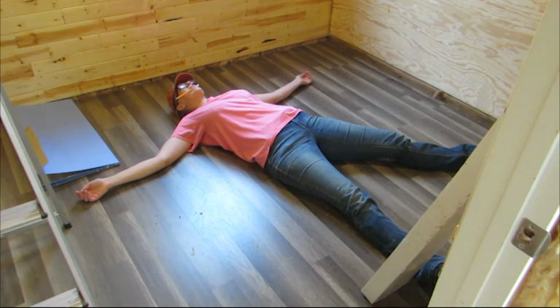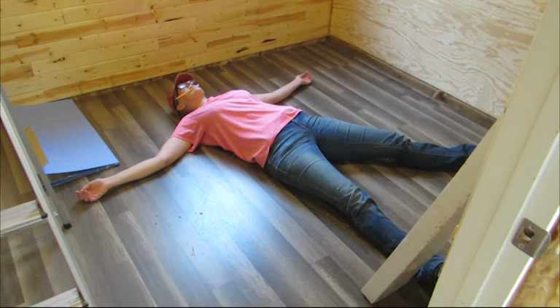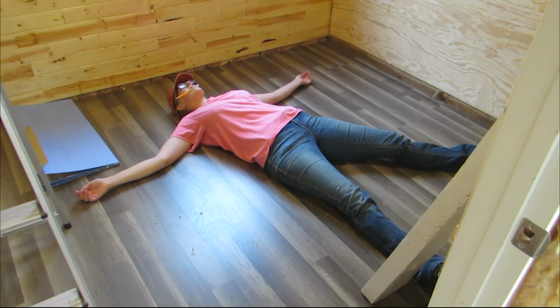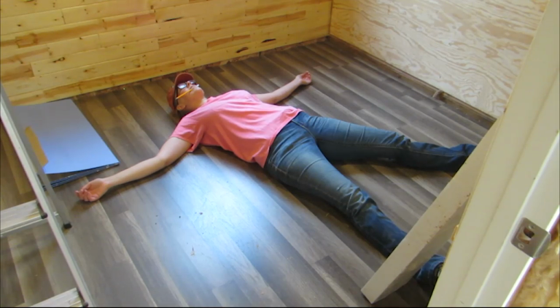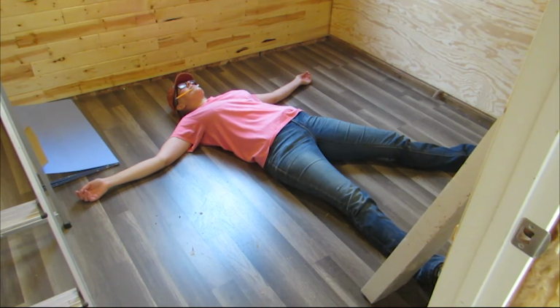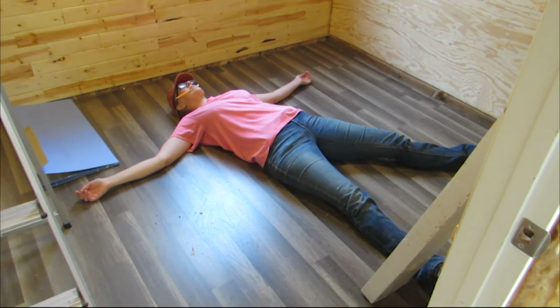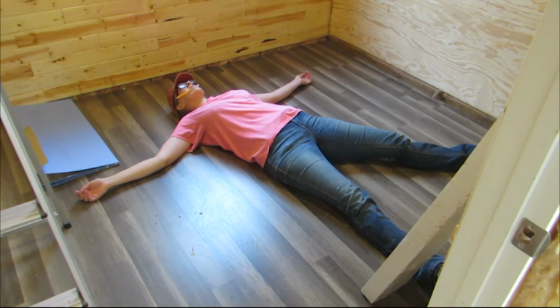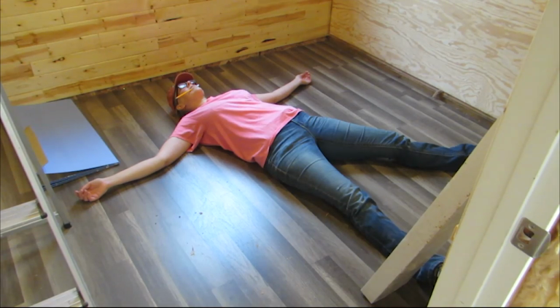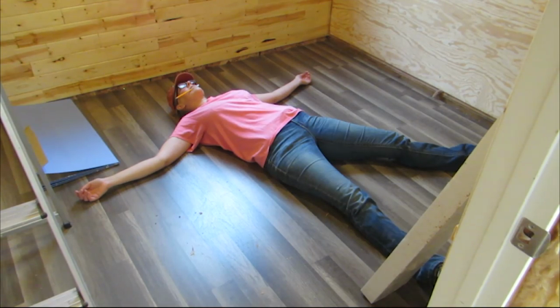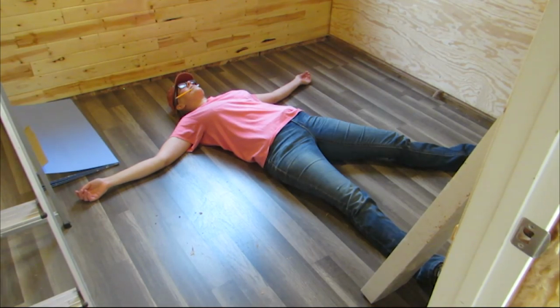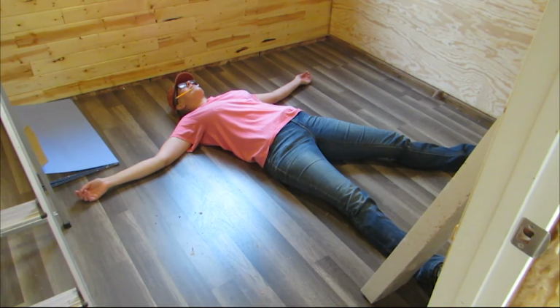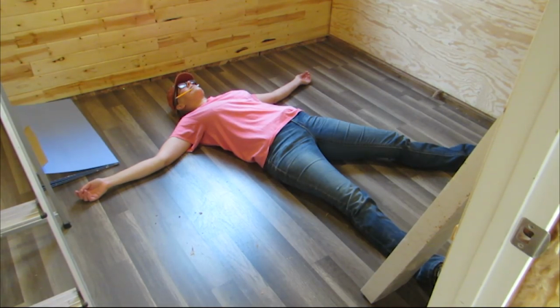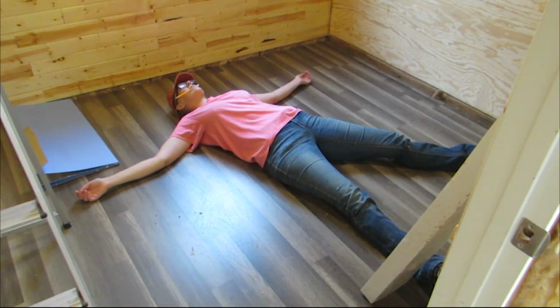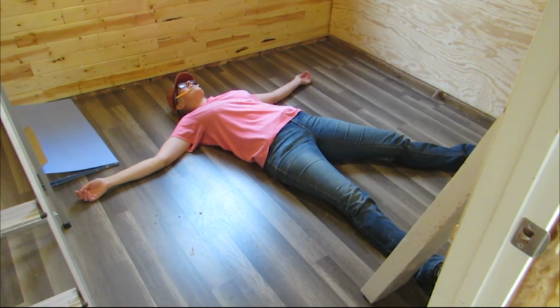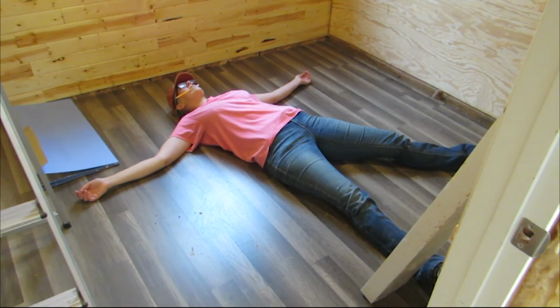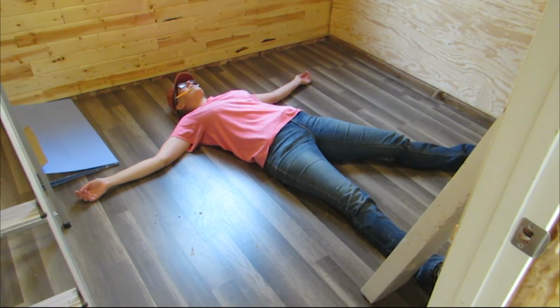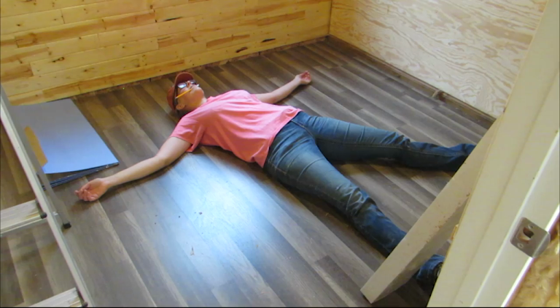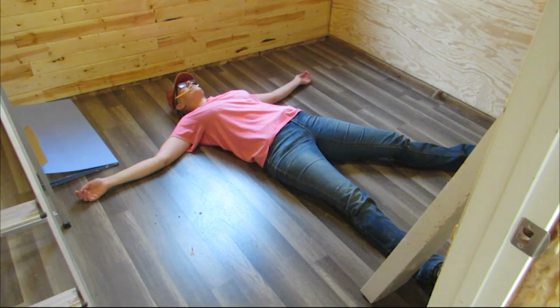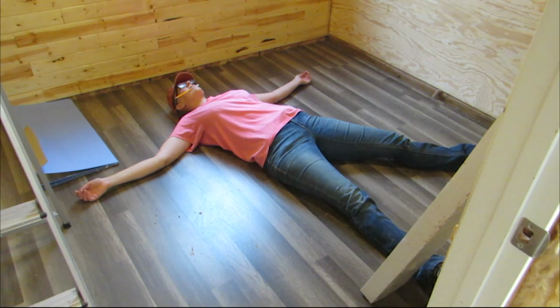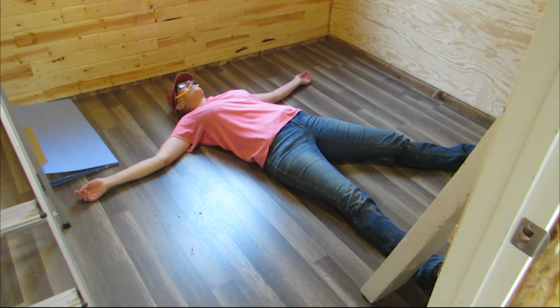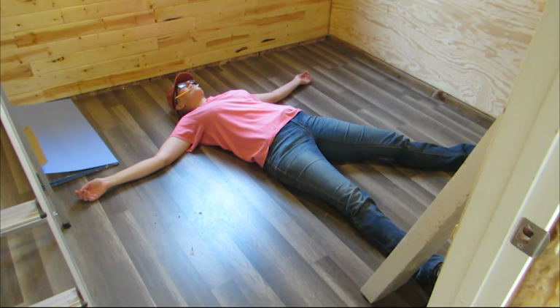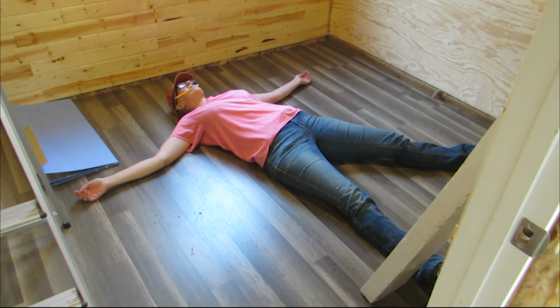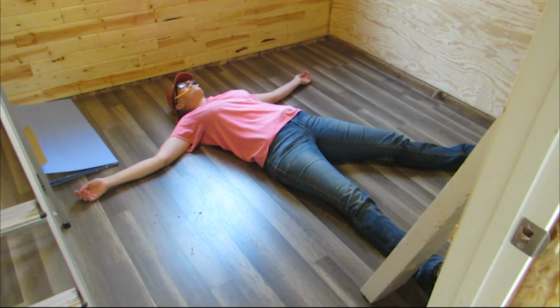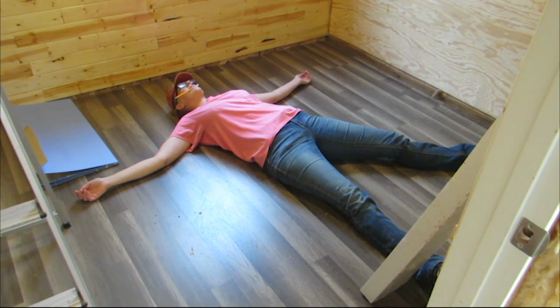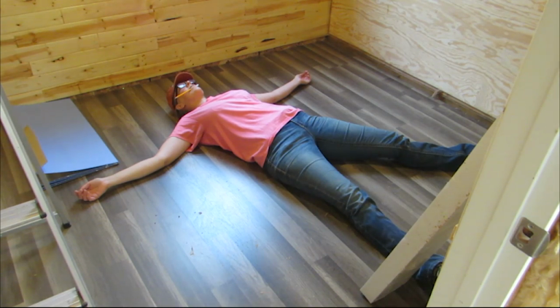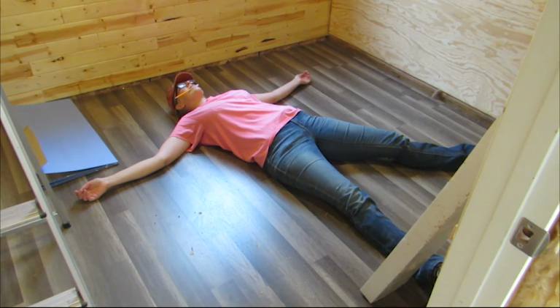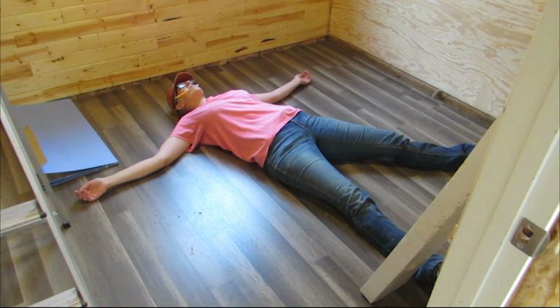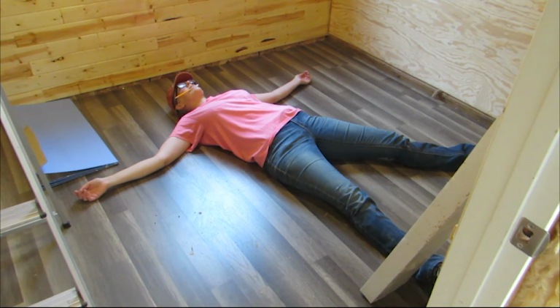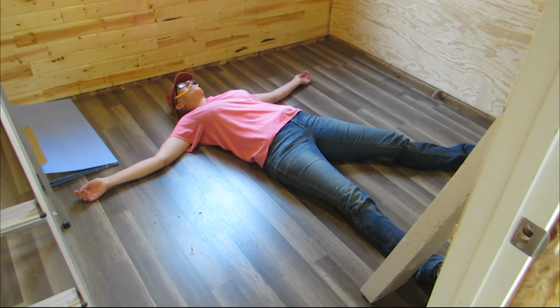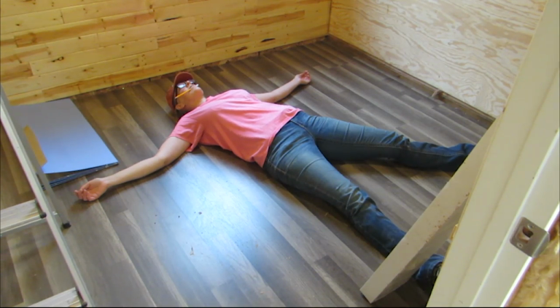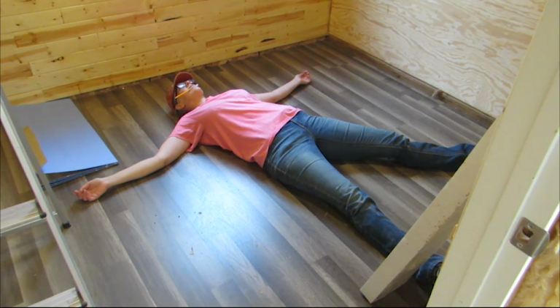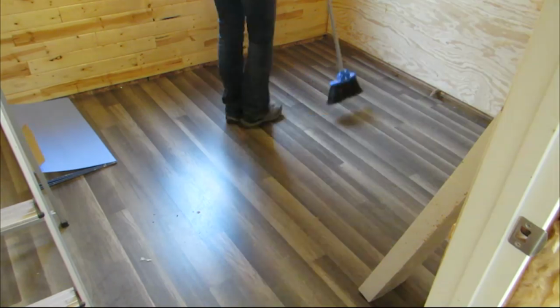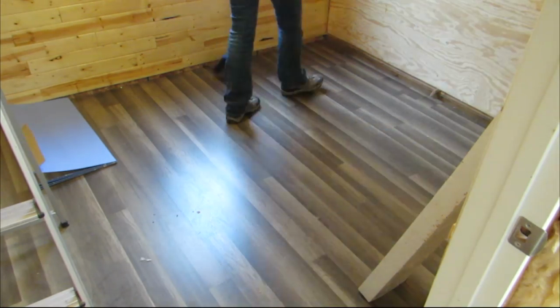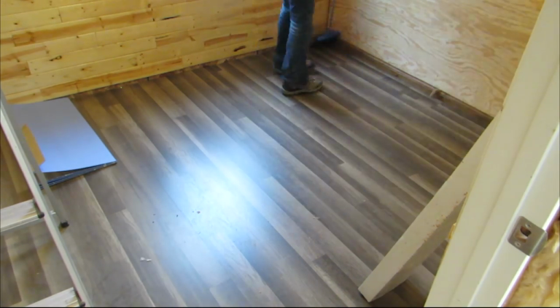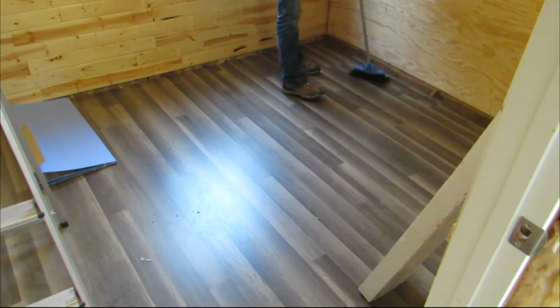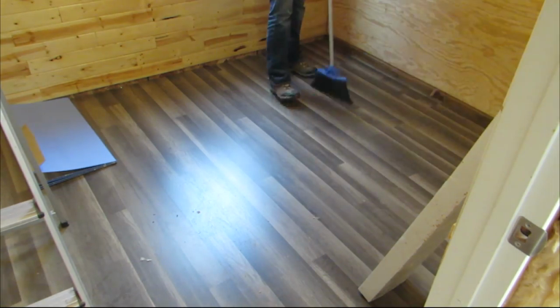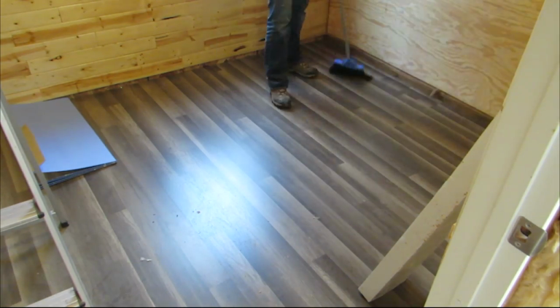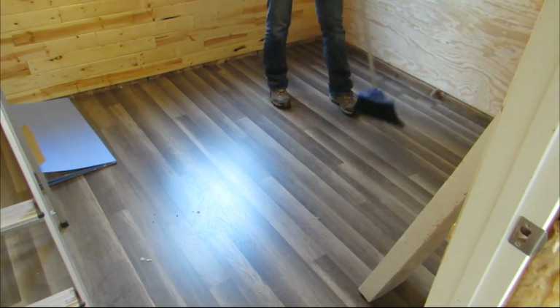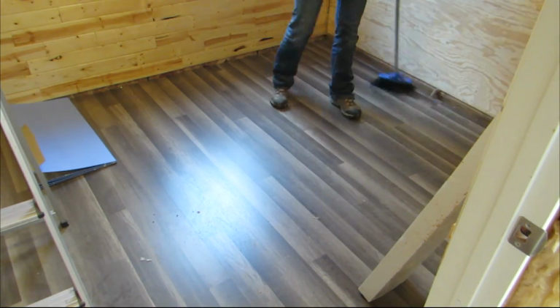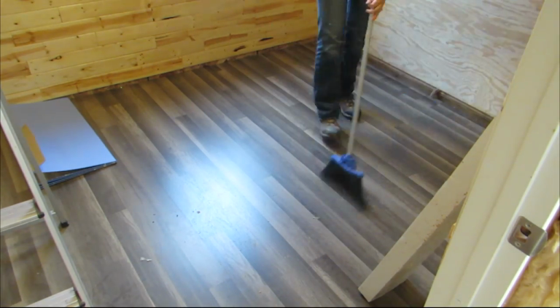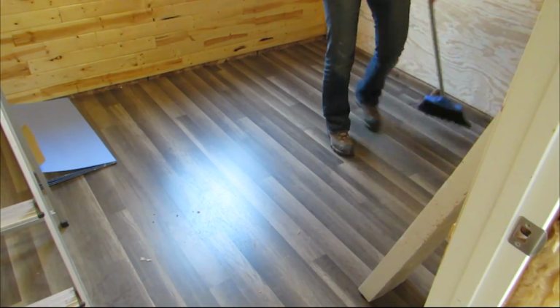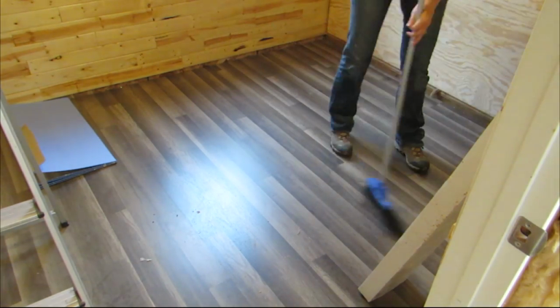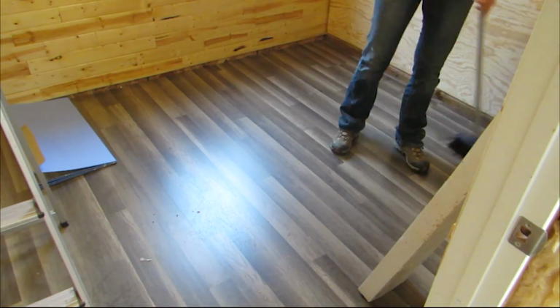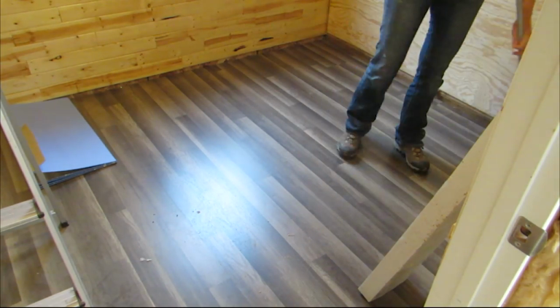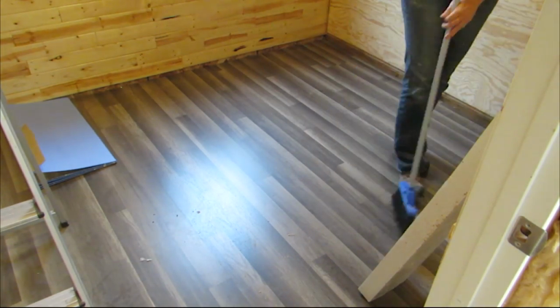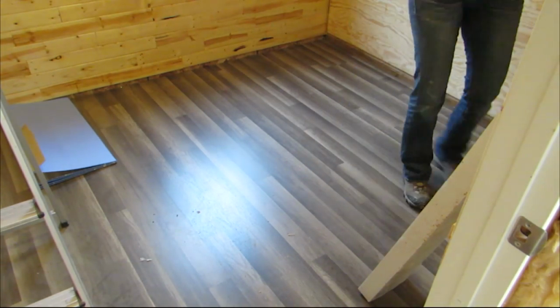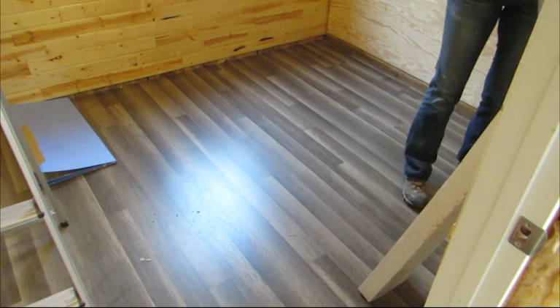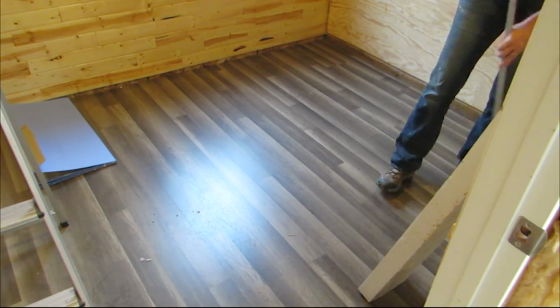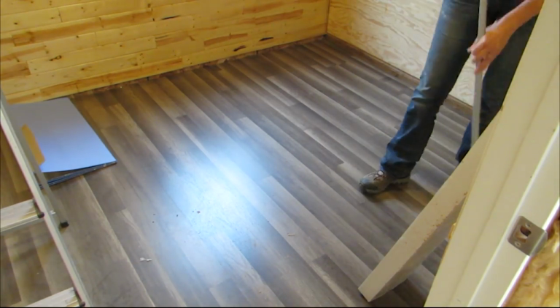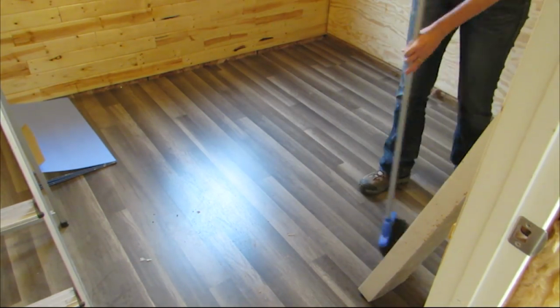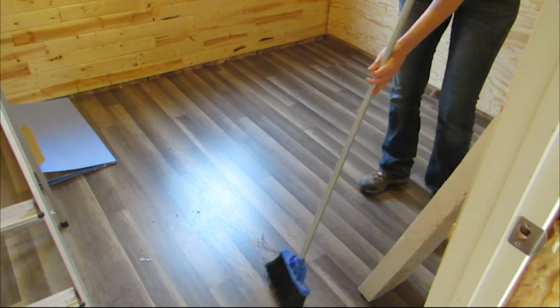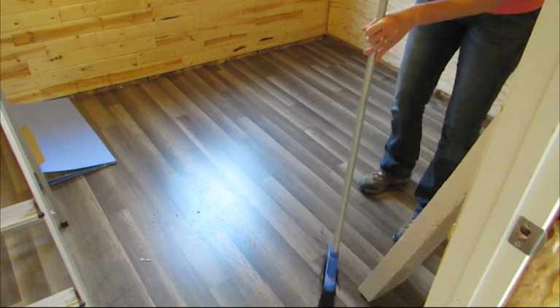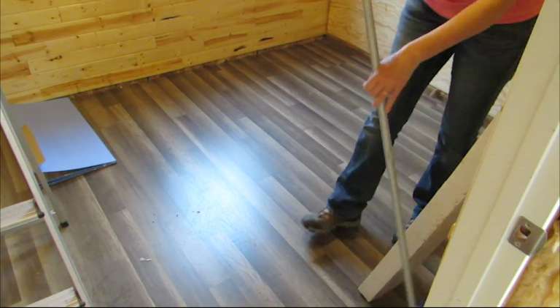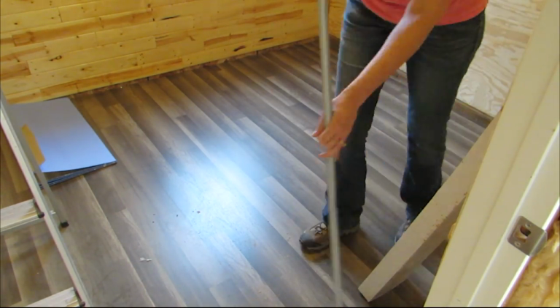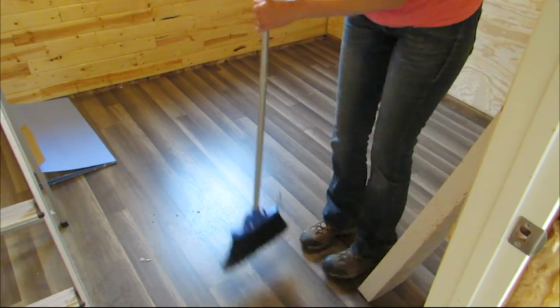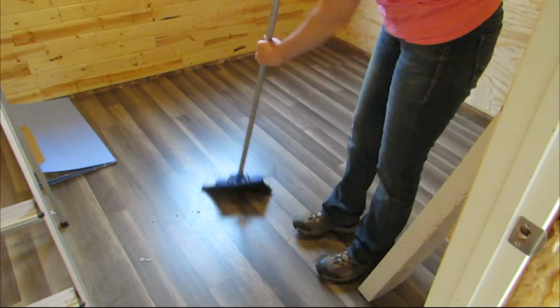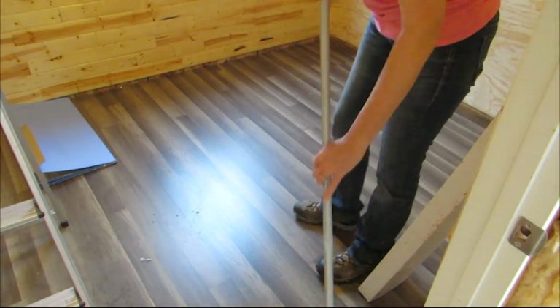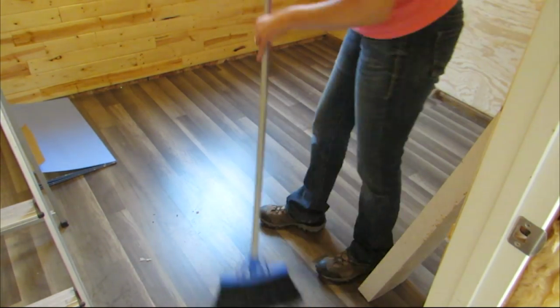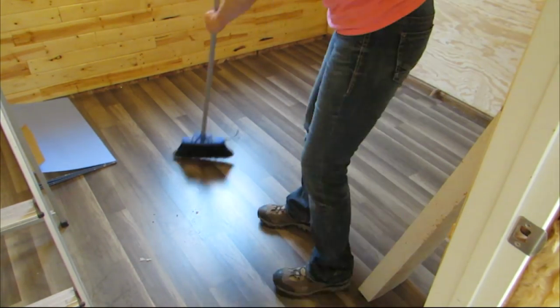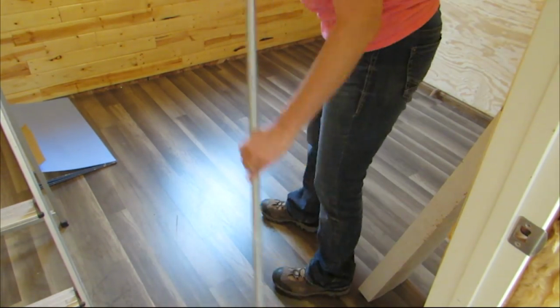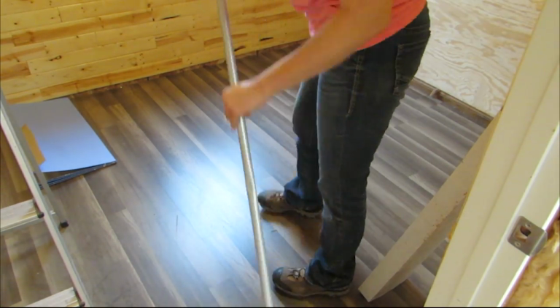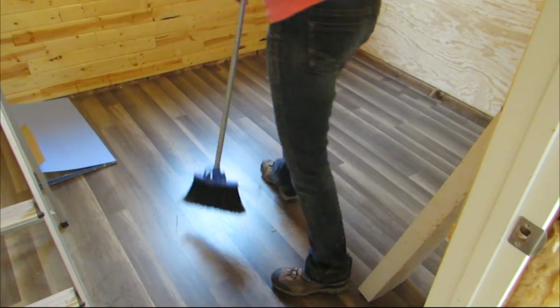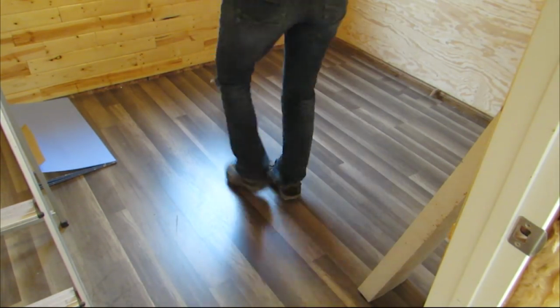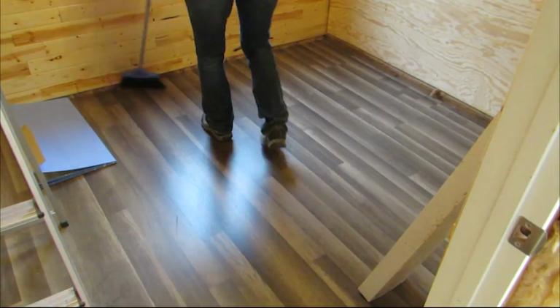New floor! And it was so fun to sweep it and to twirl around on it.